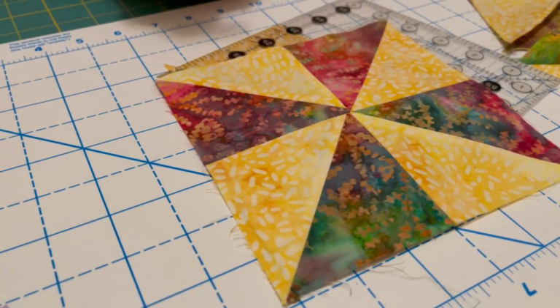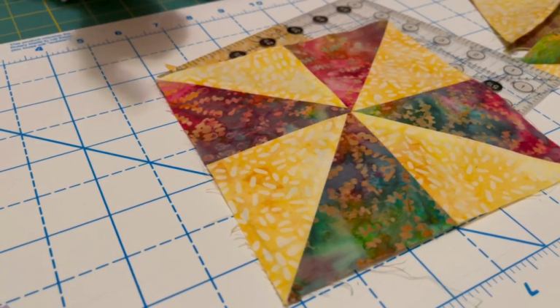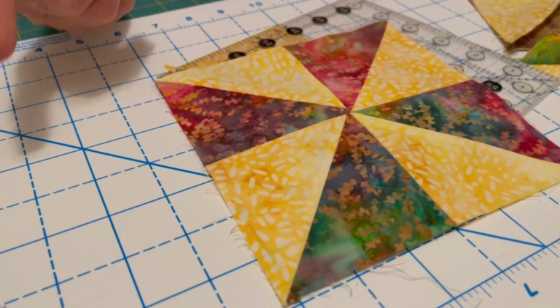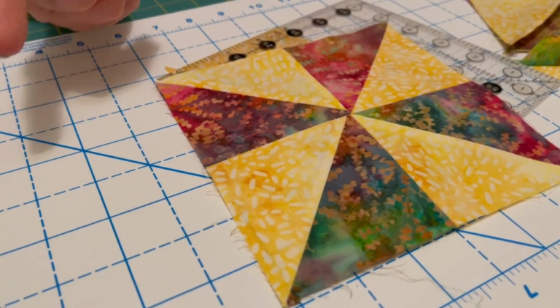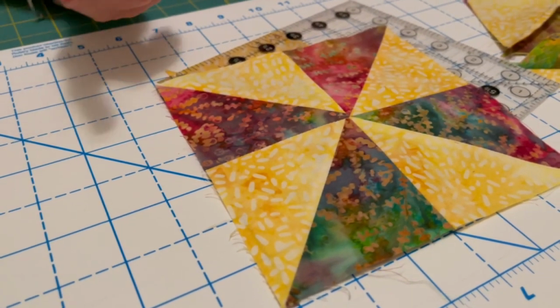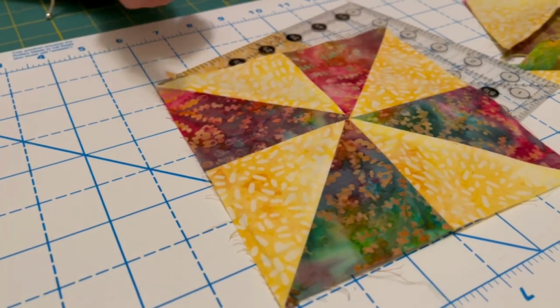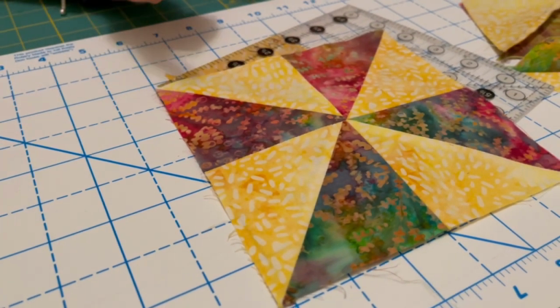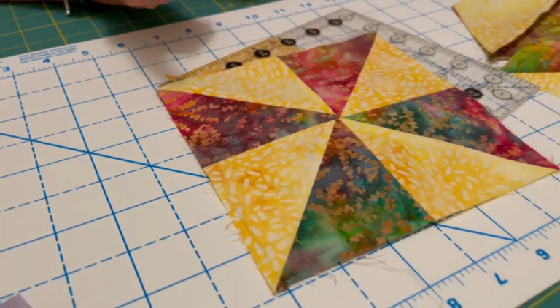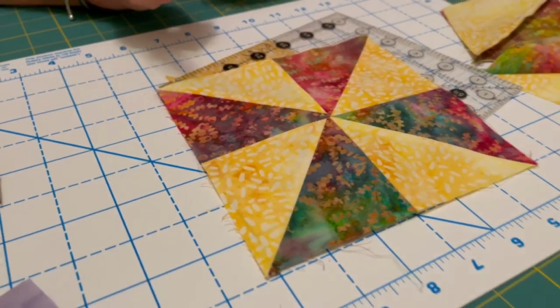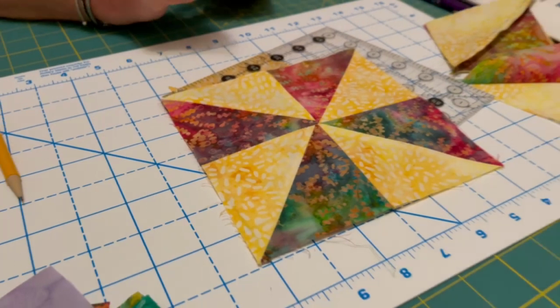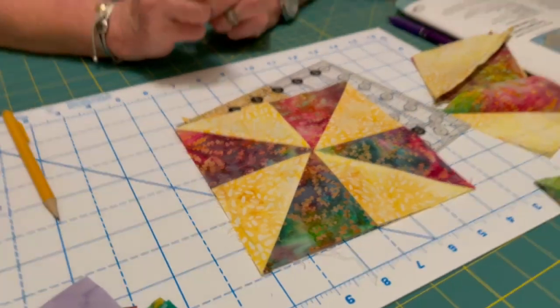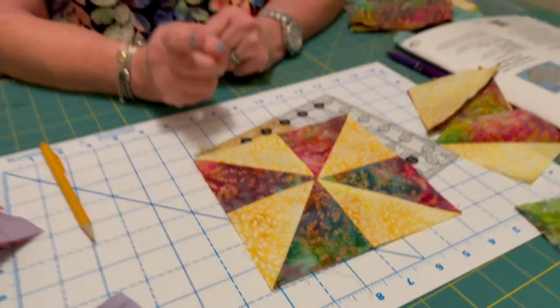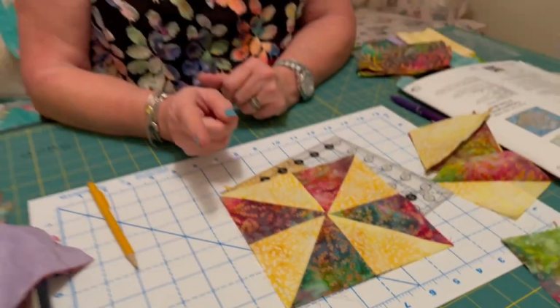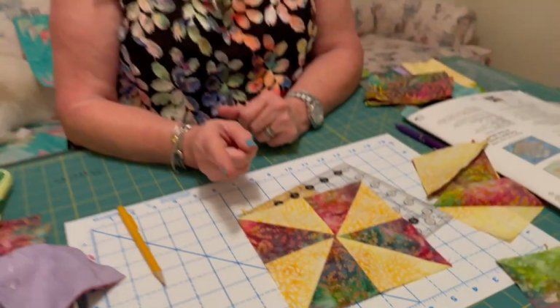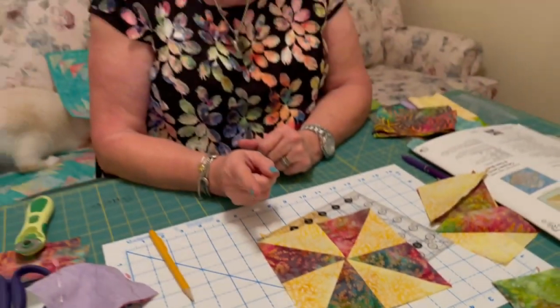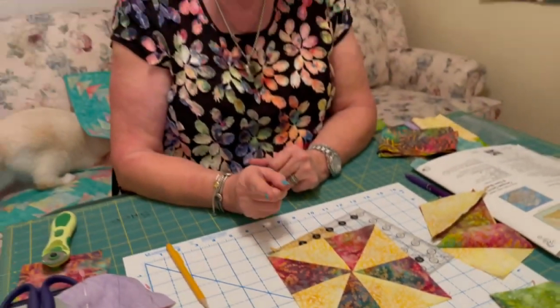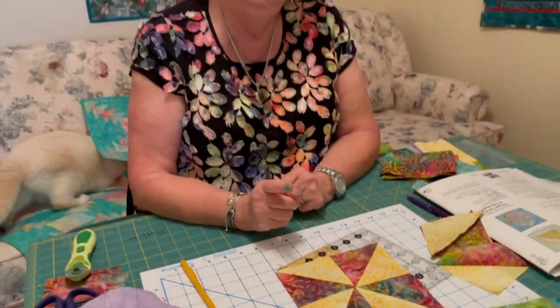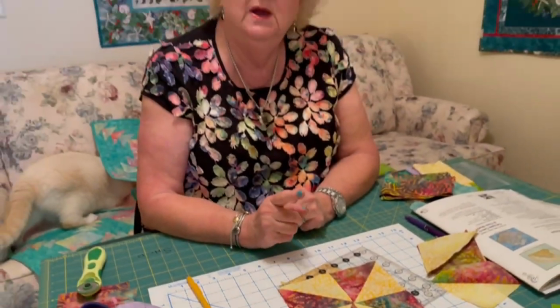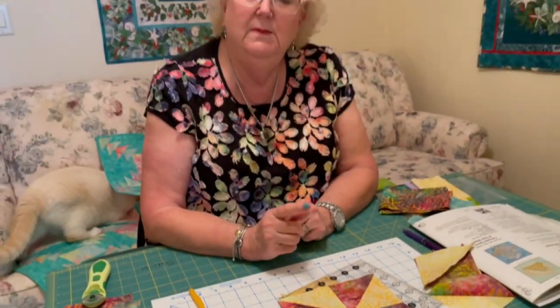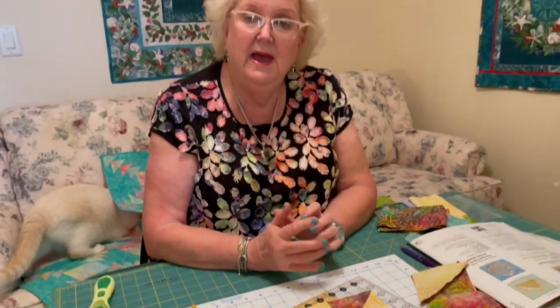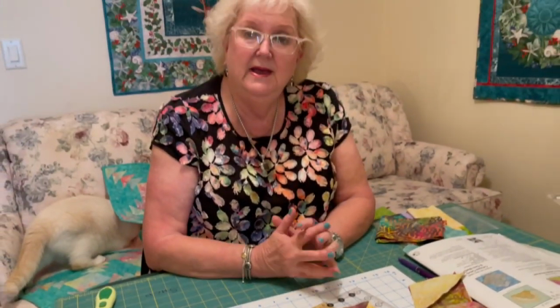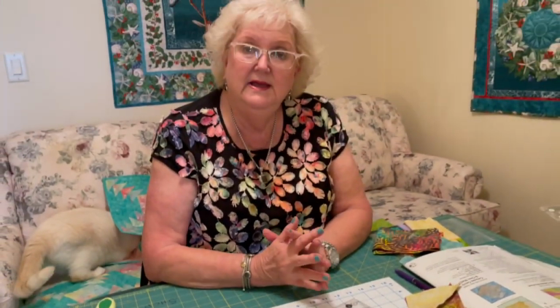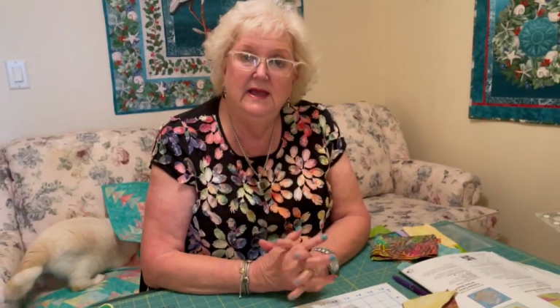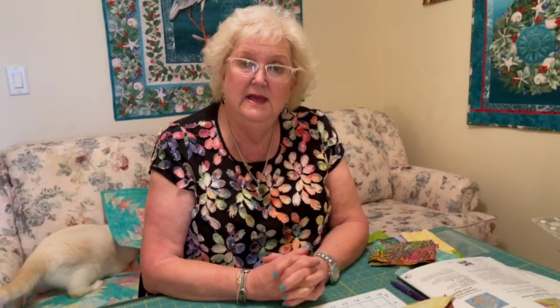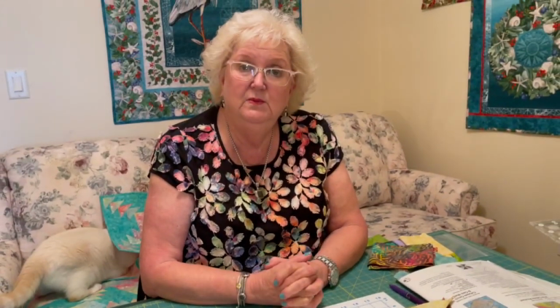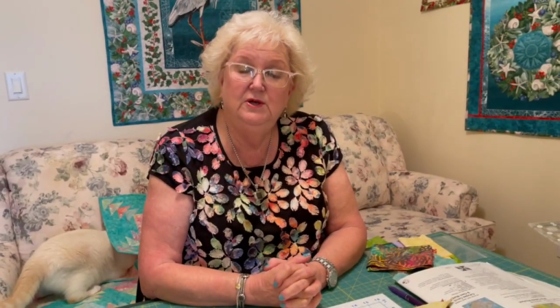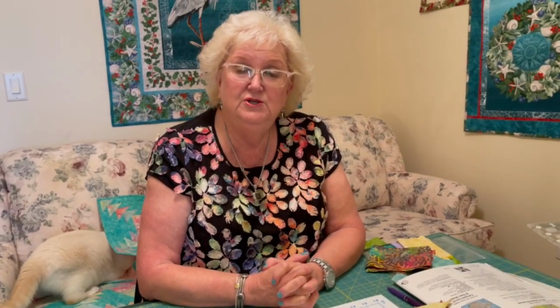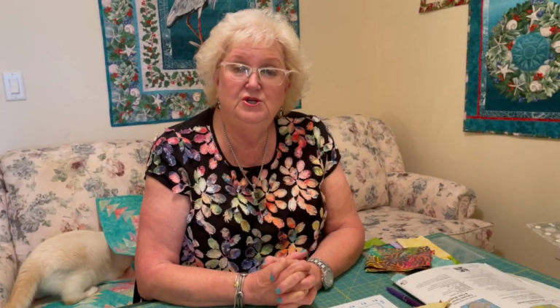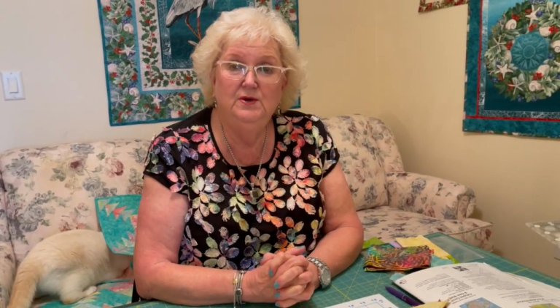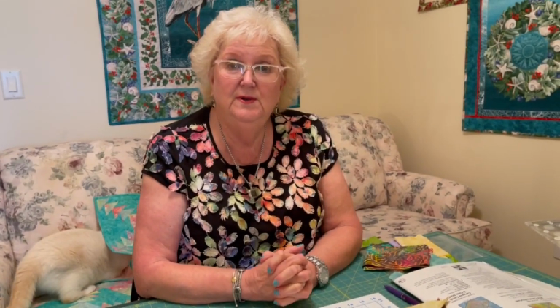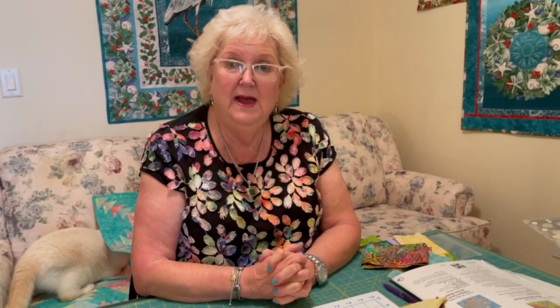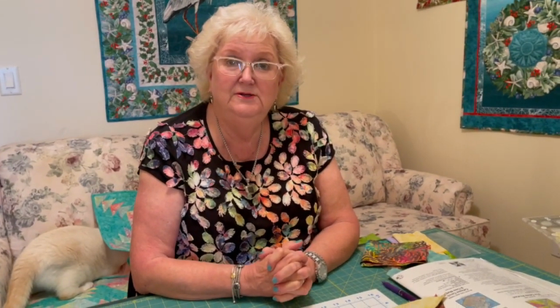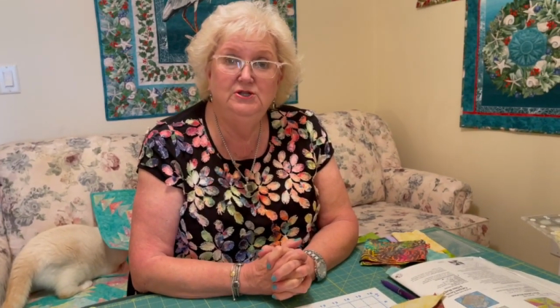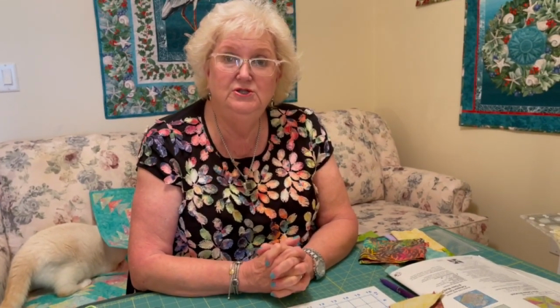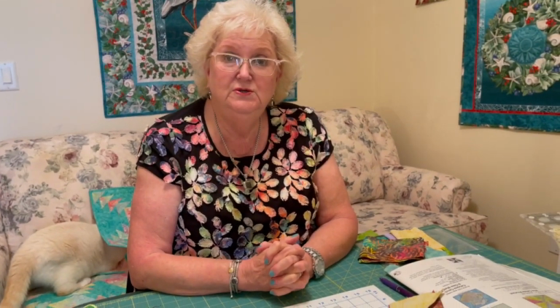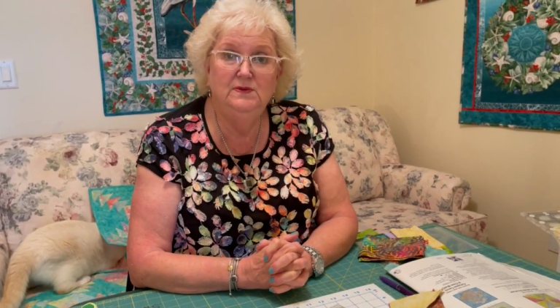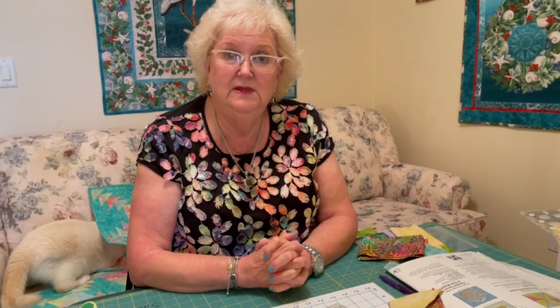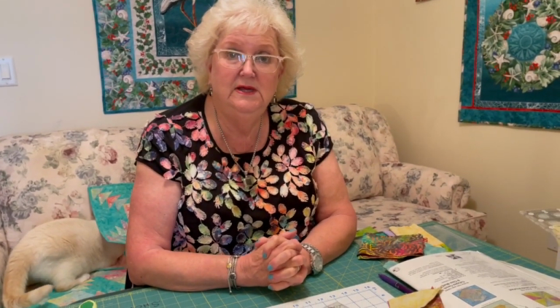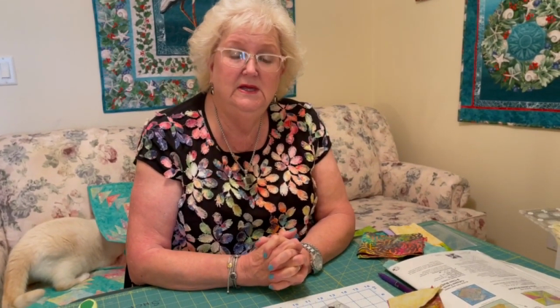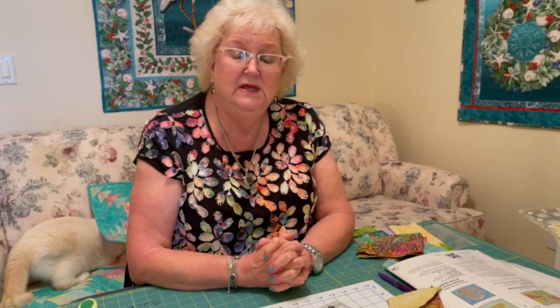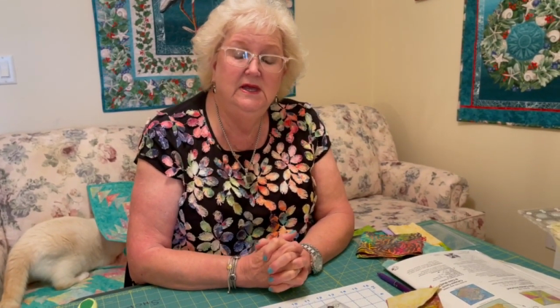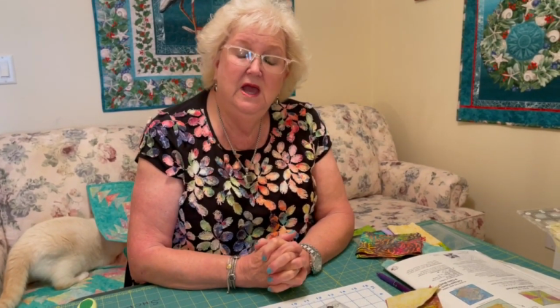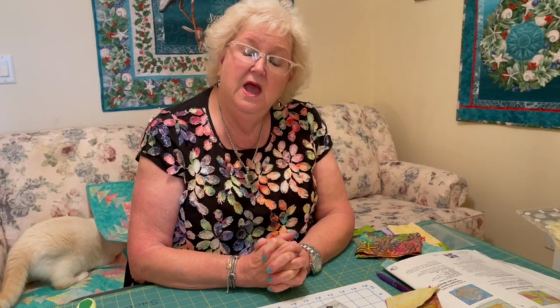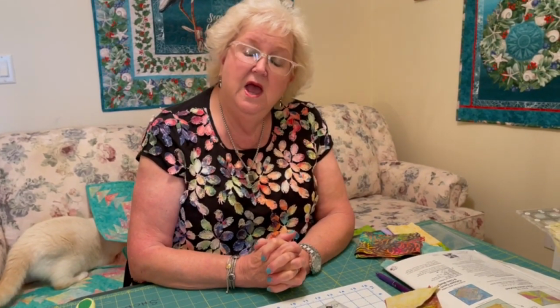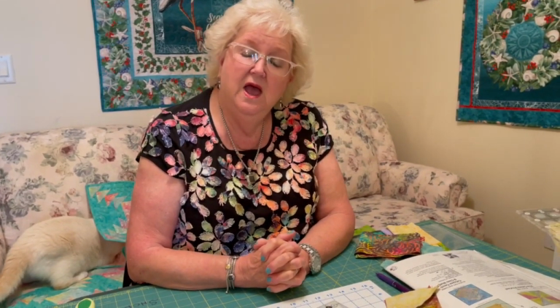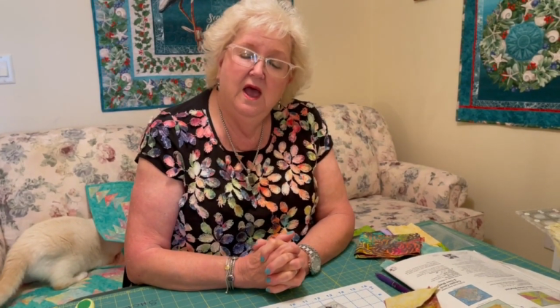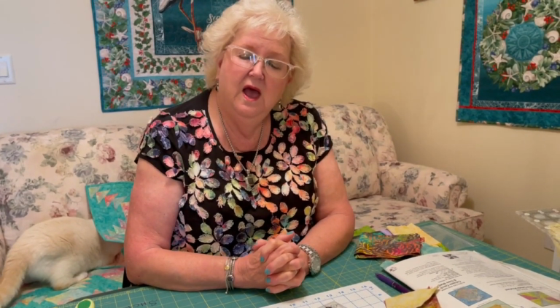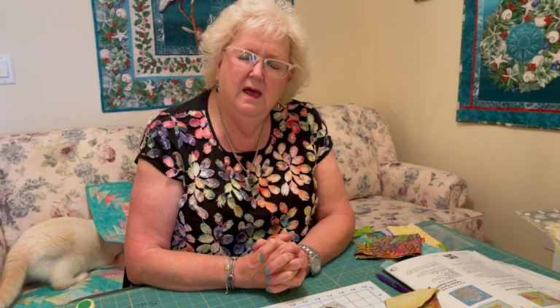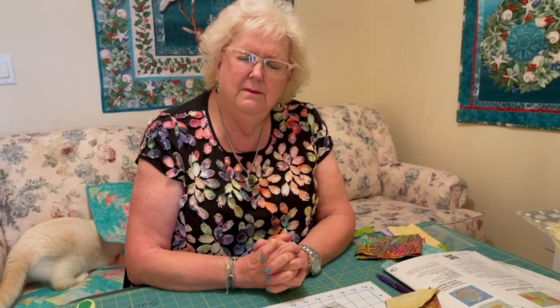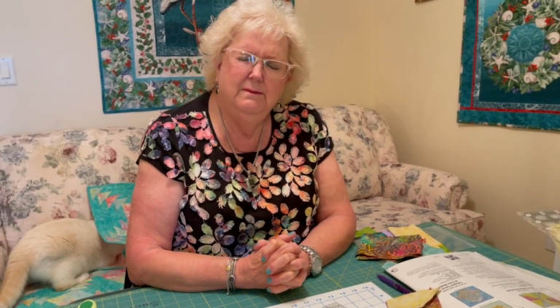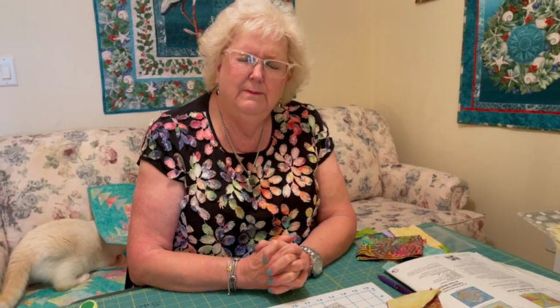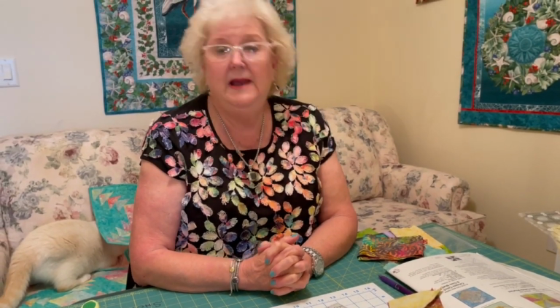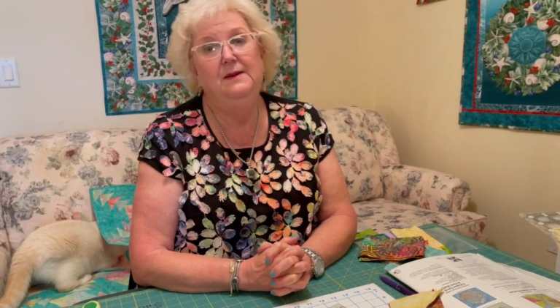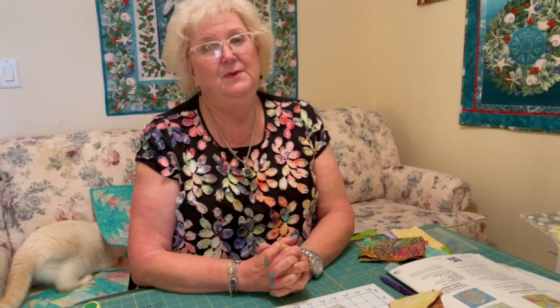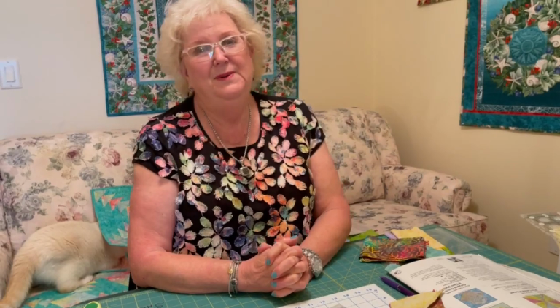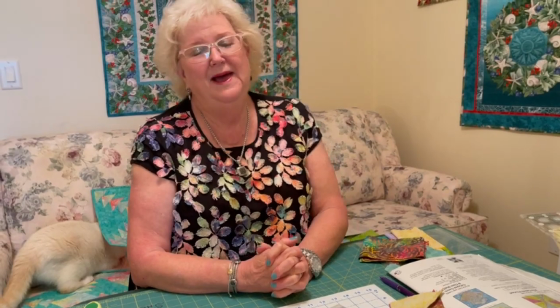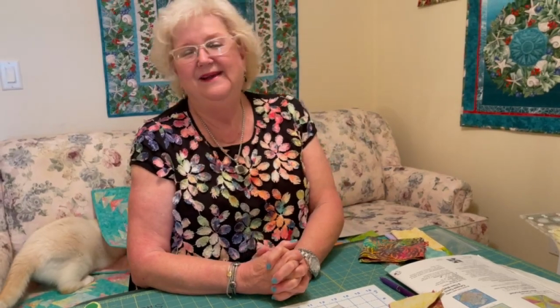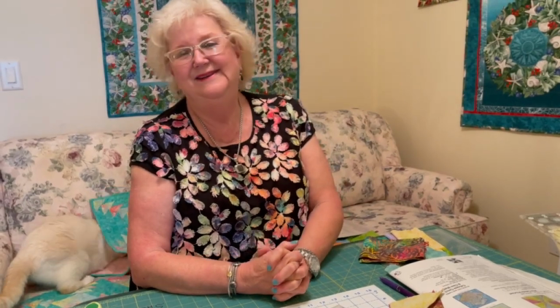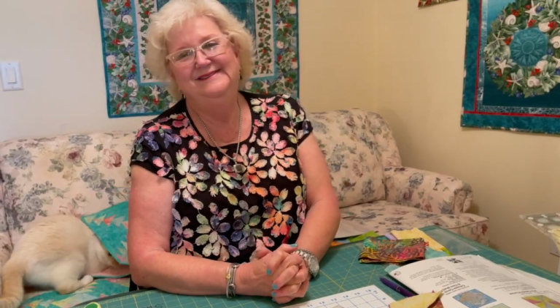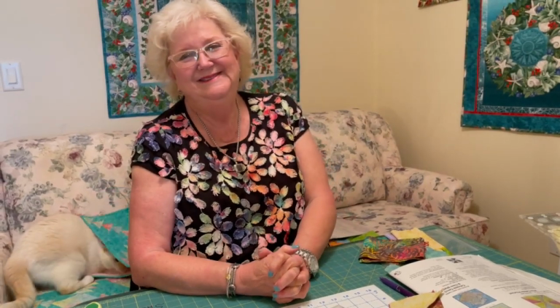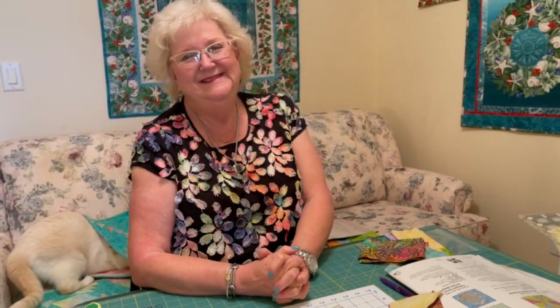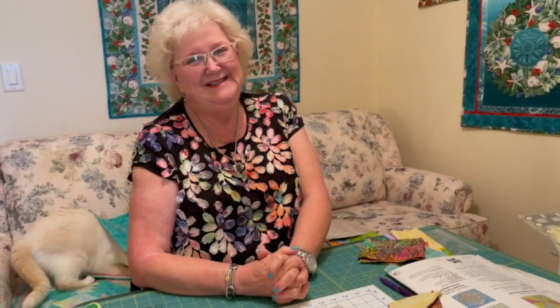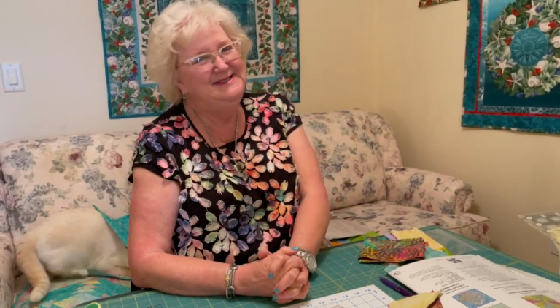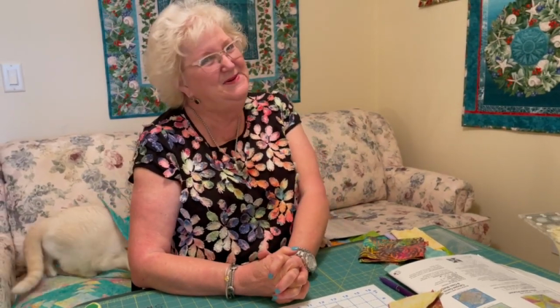We're going to take a few minutes, come back, and show you how to do the pineapple block. See you soon.